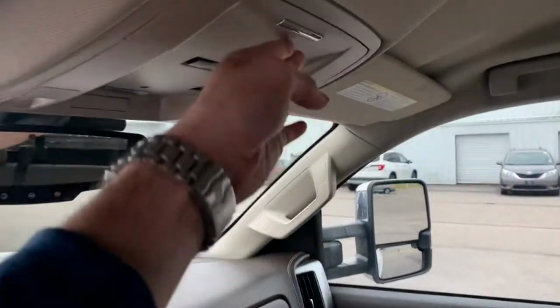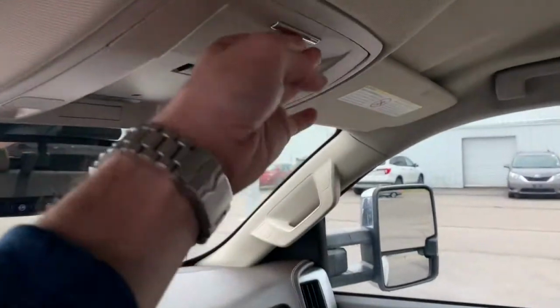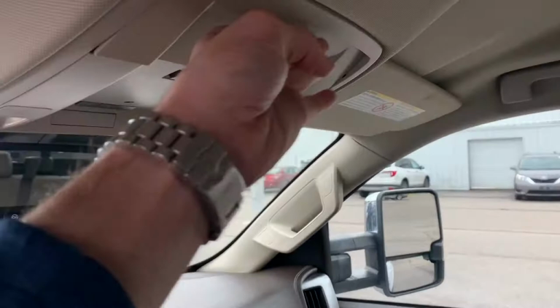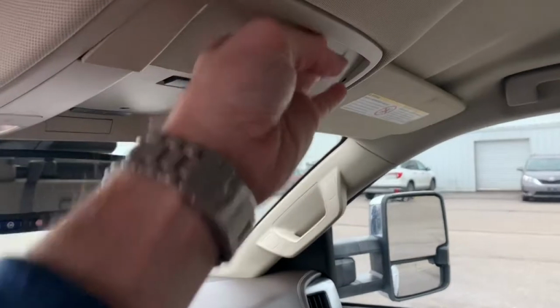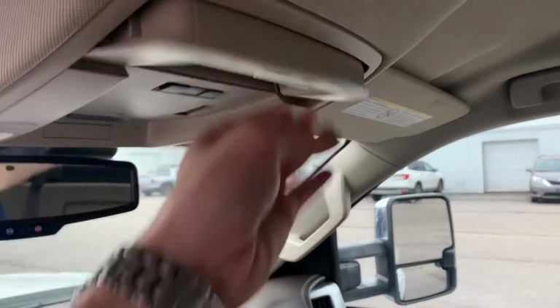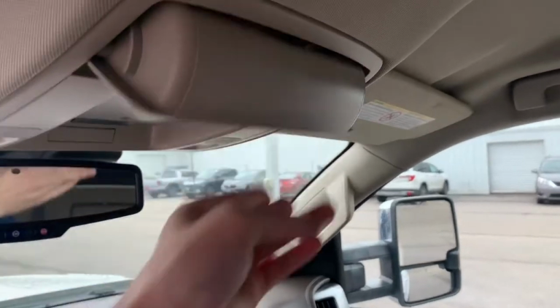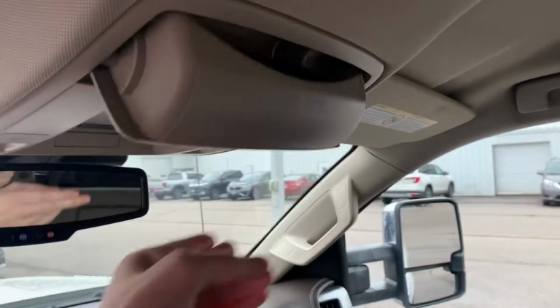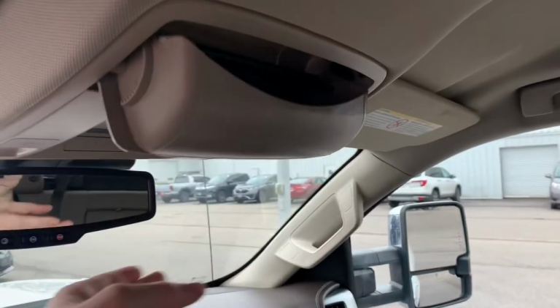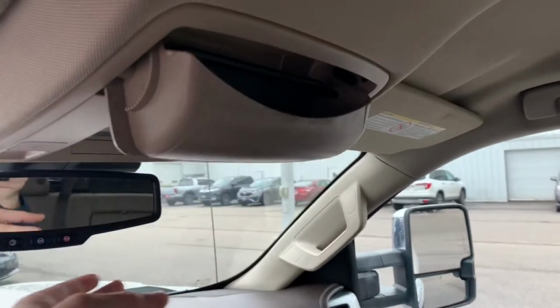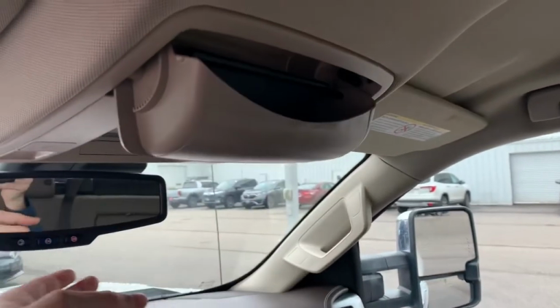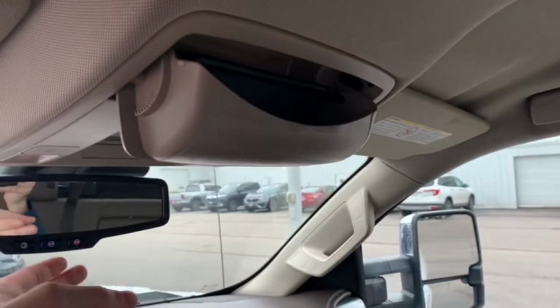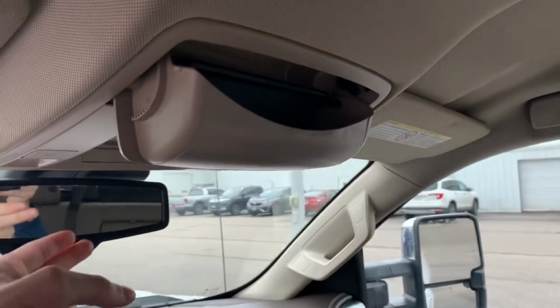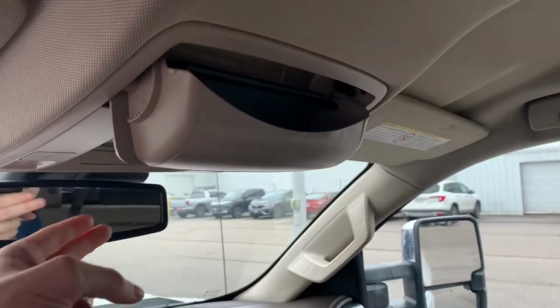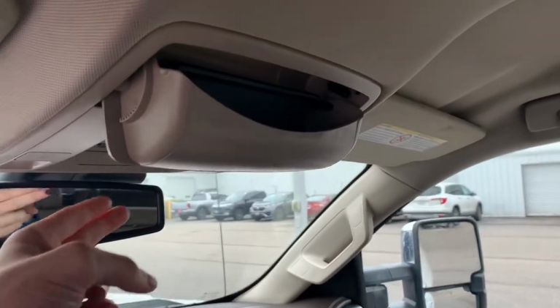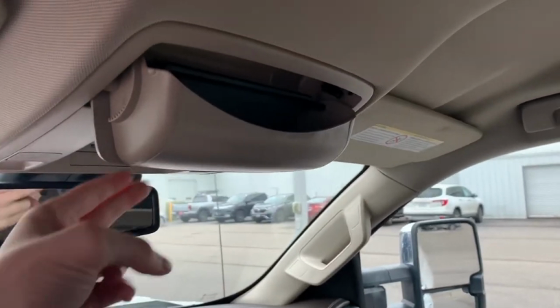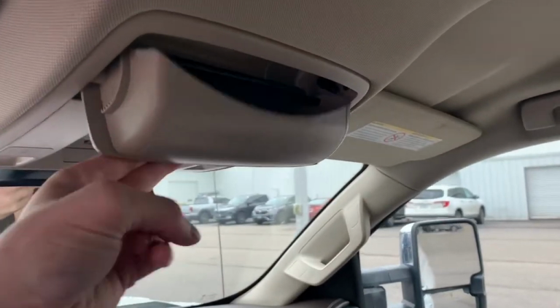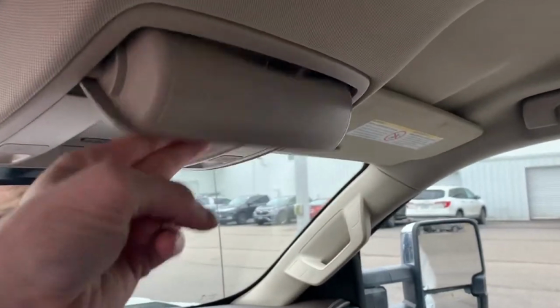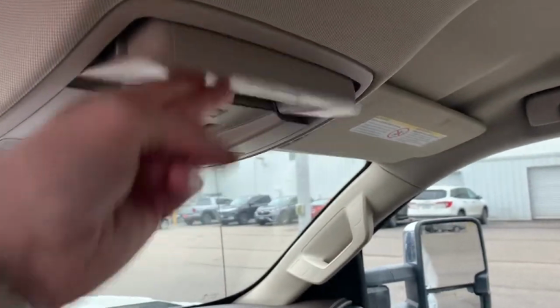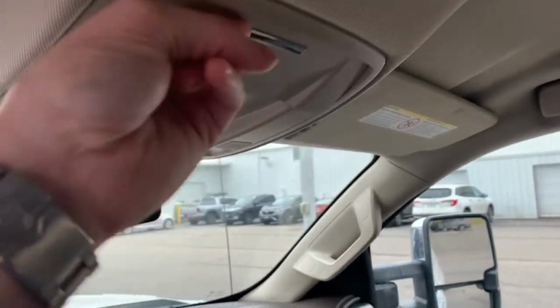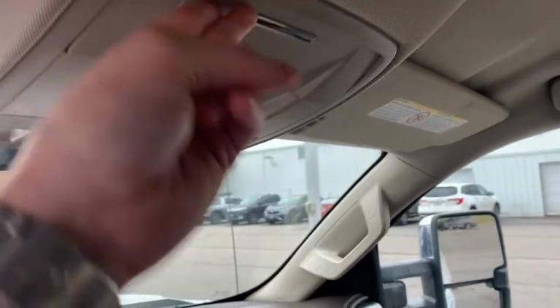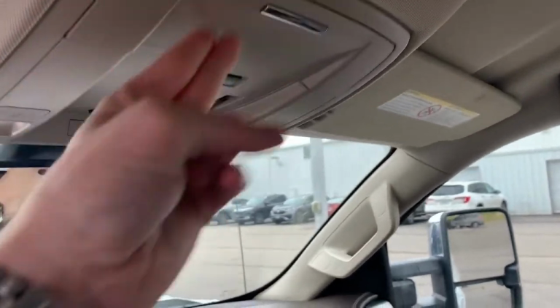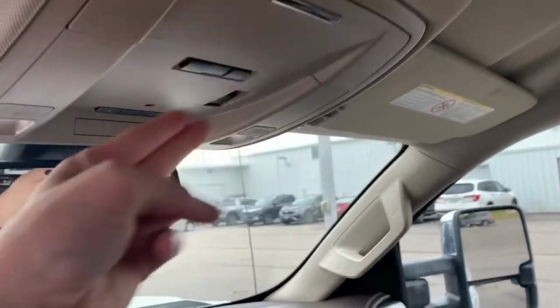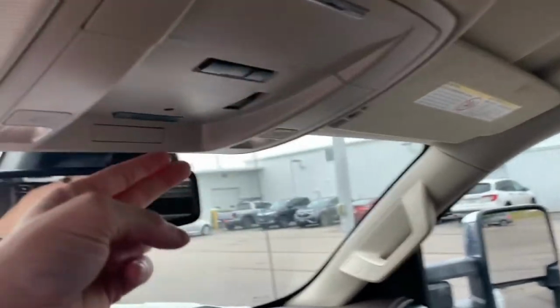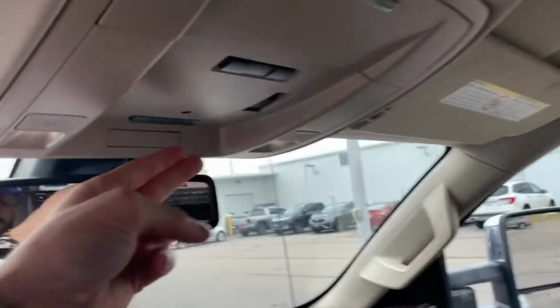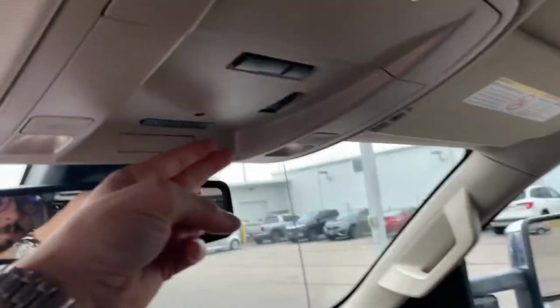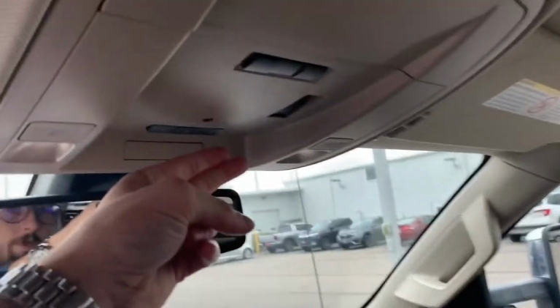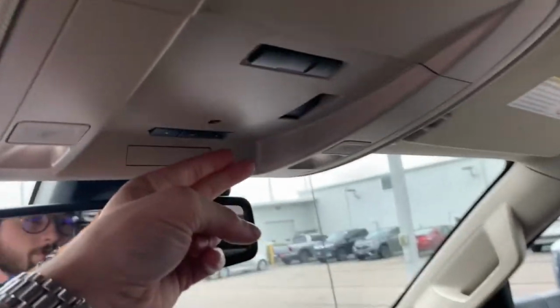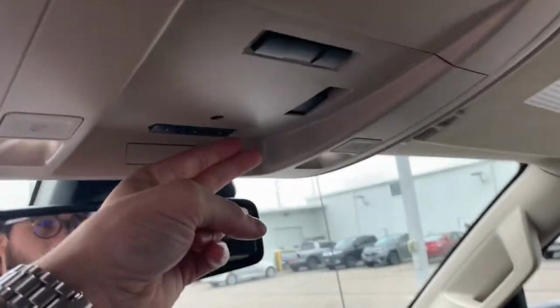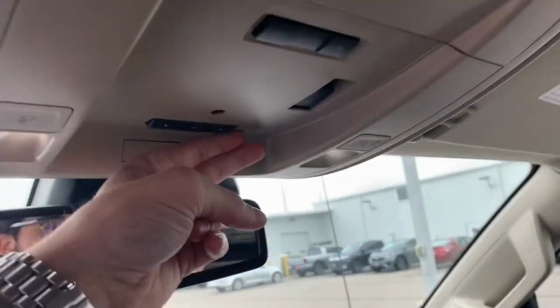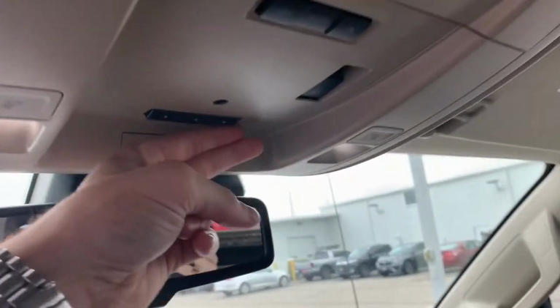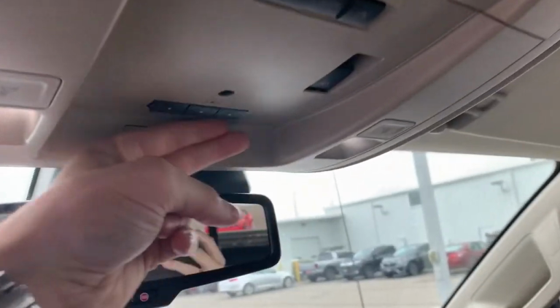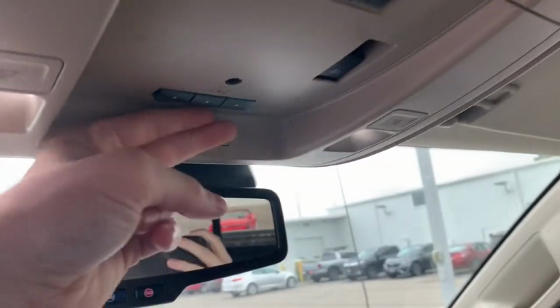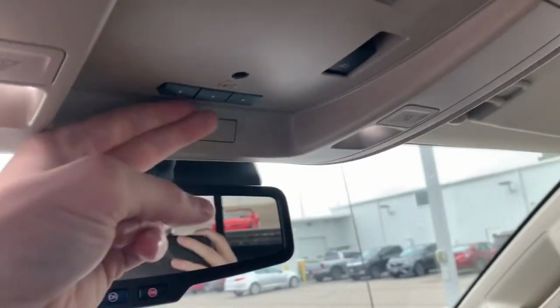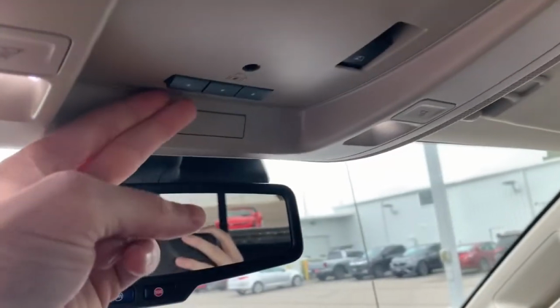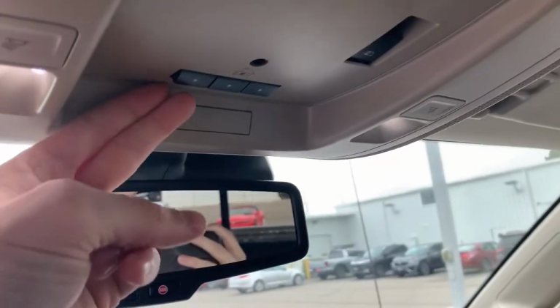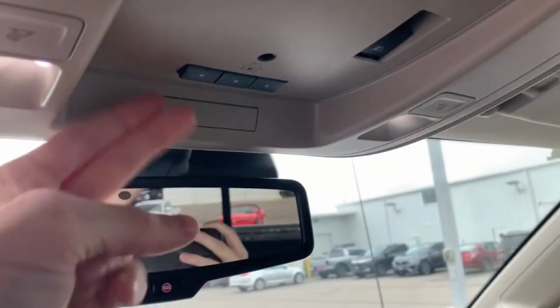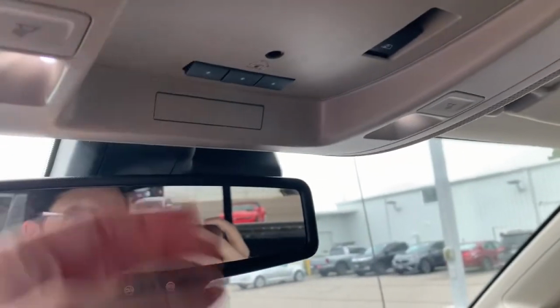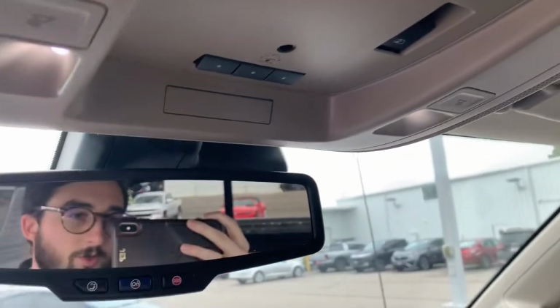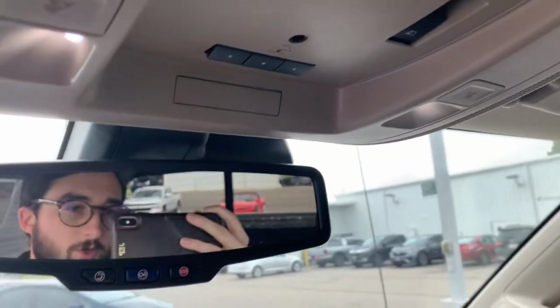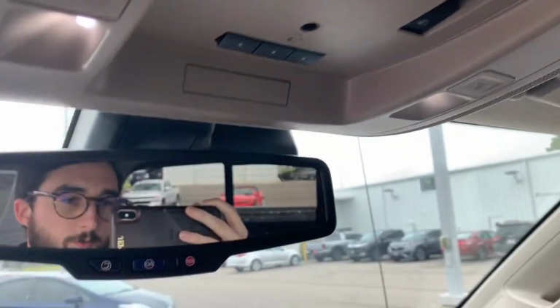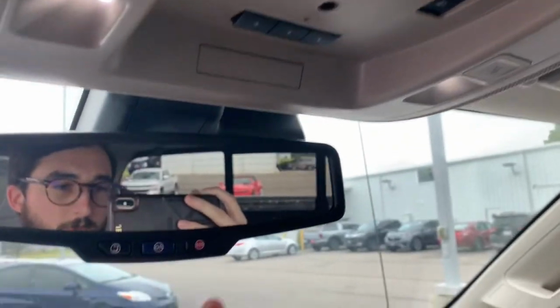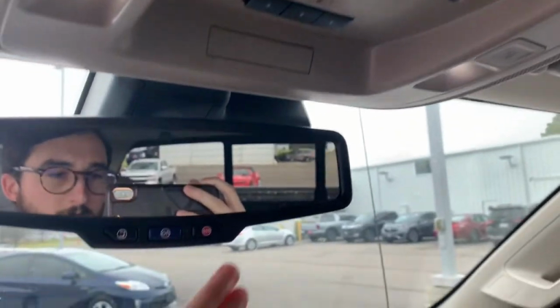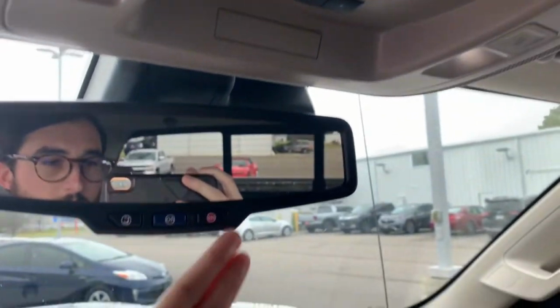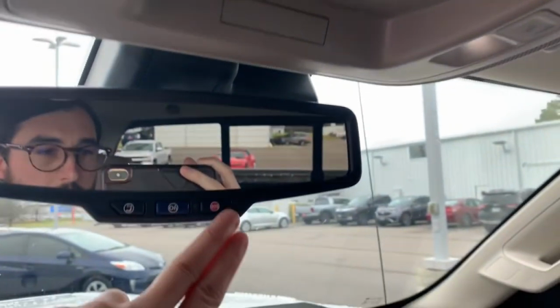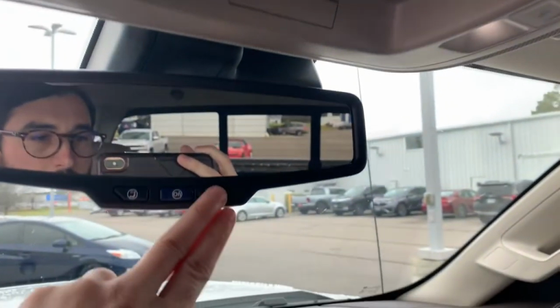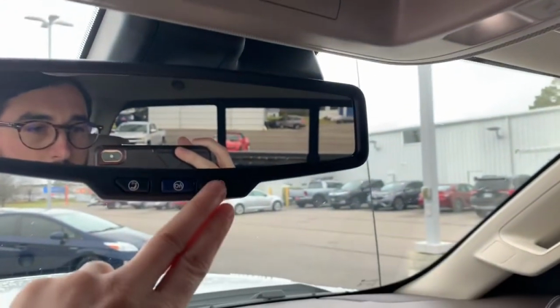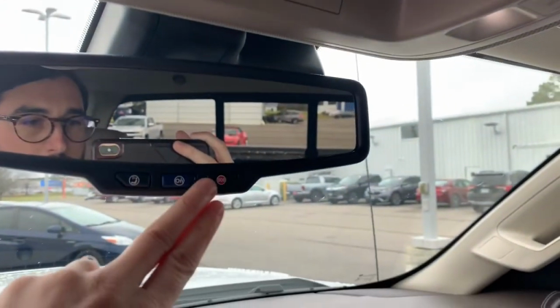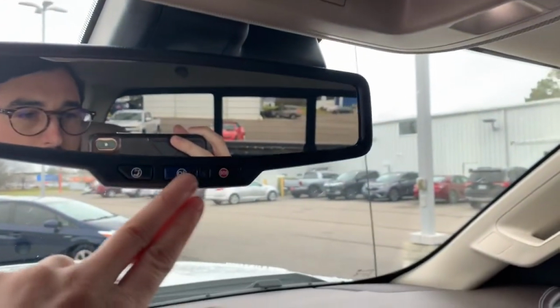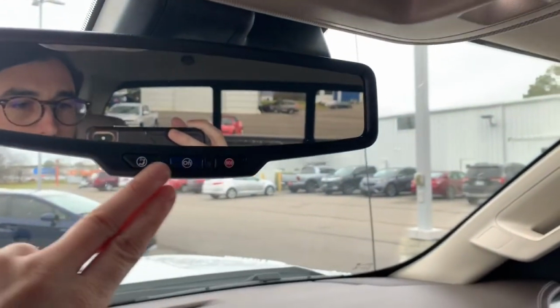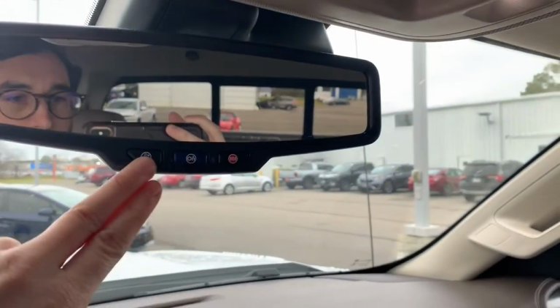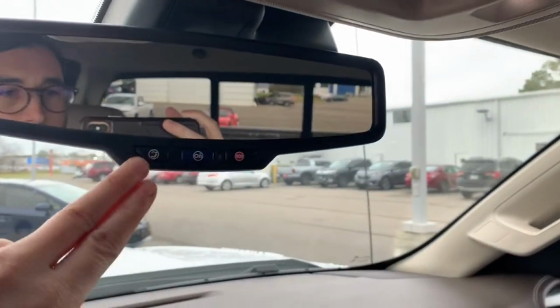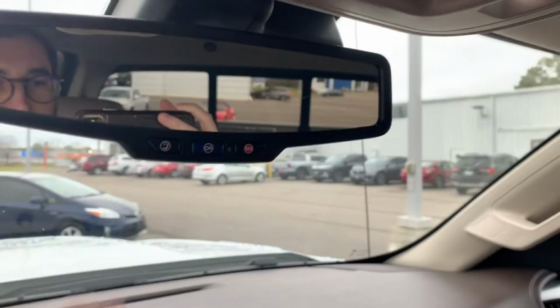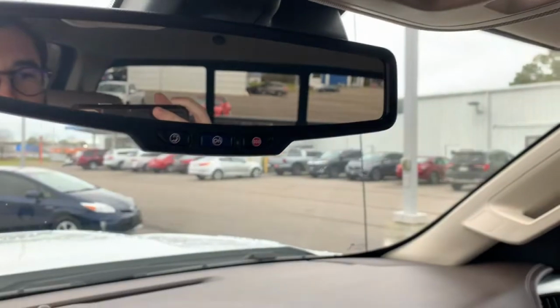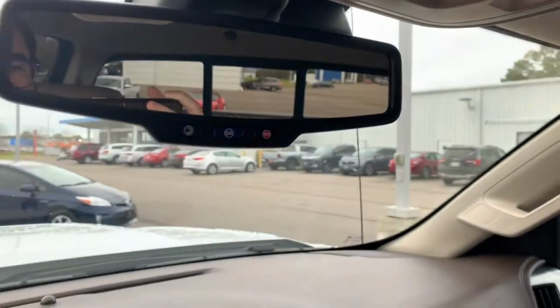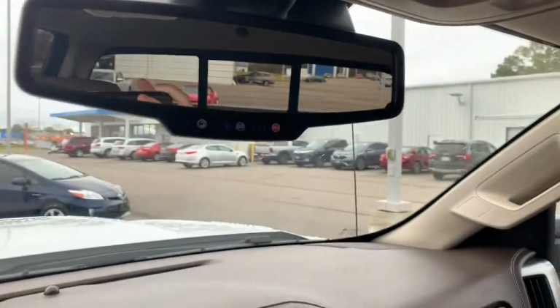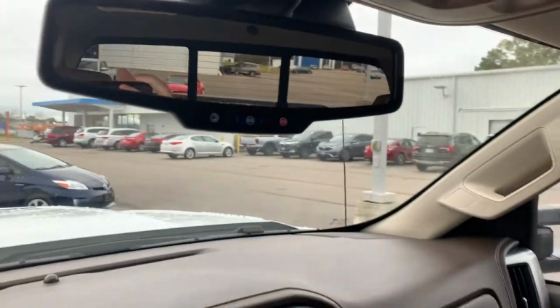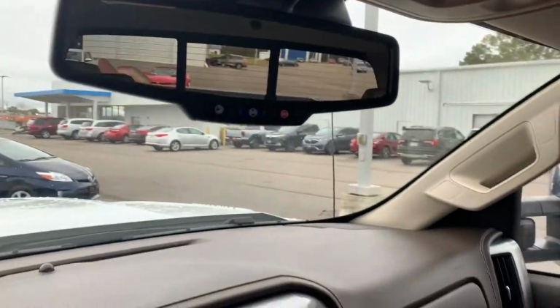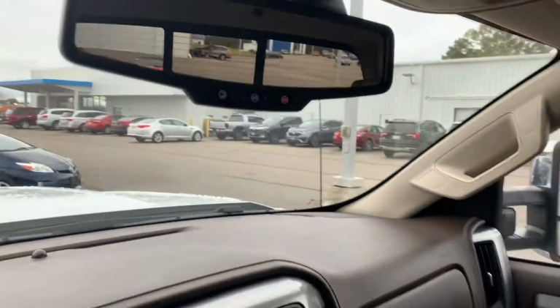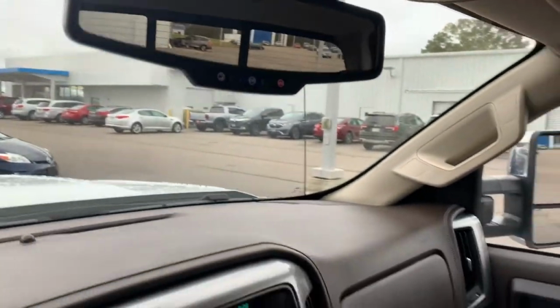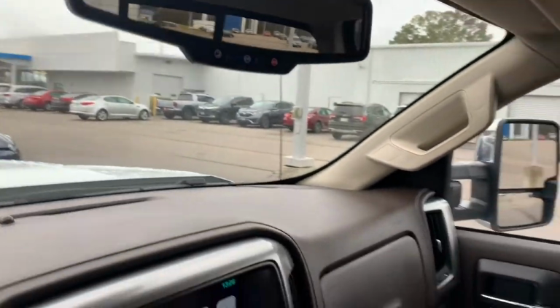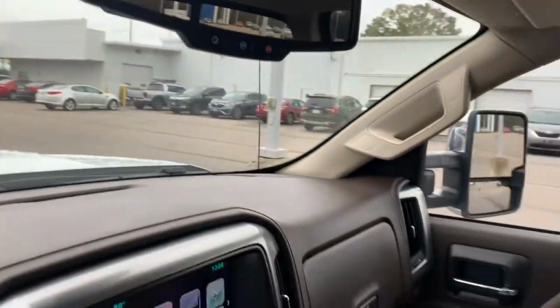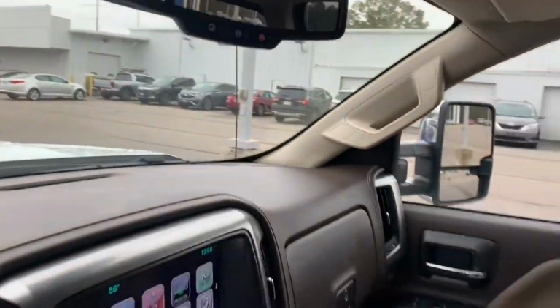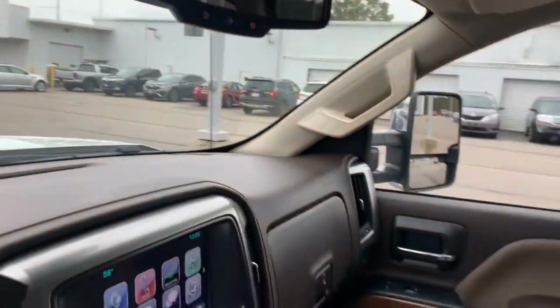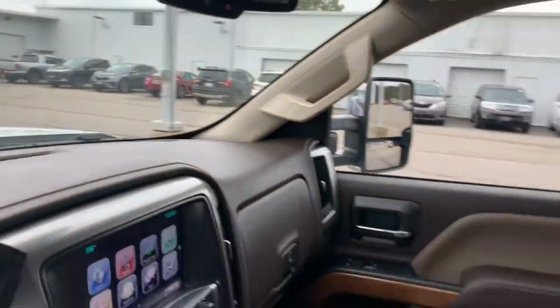There's a place to store your sunglasses, a built-in HomeLink garage door opener, and the OnStar buttons on the rear view mirror.